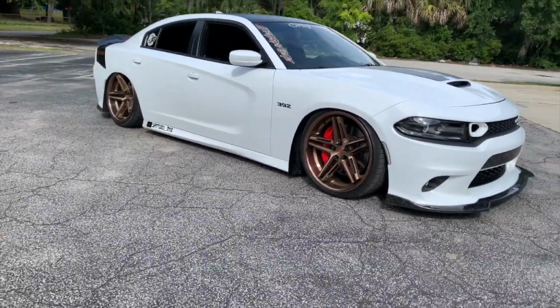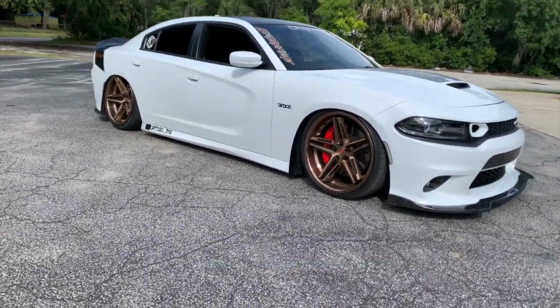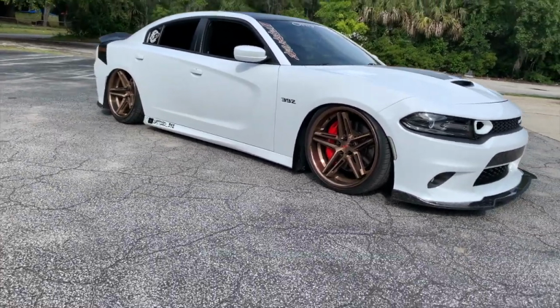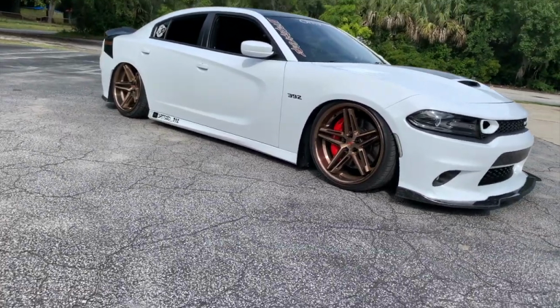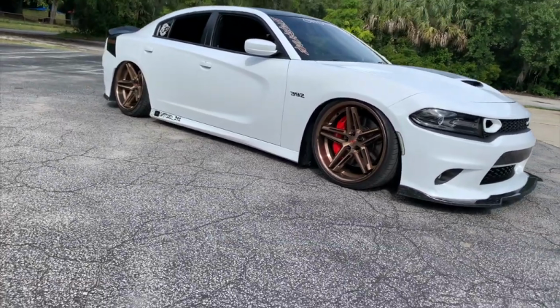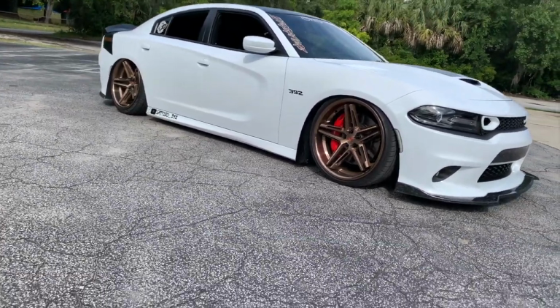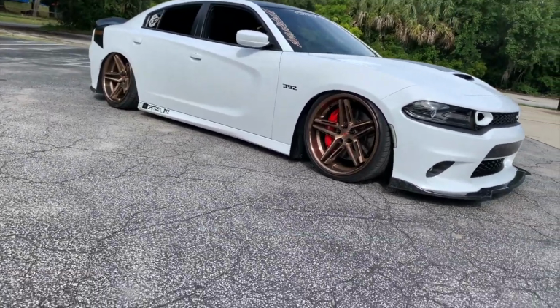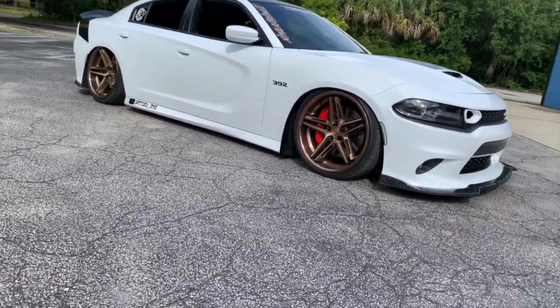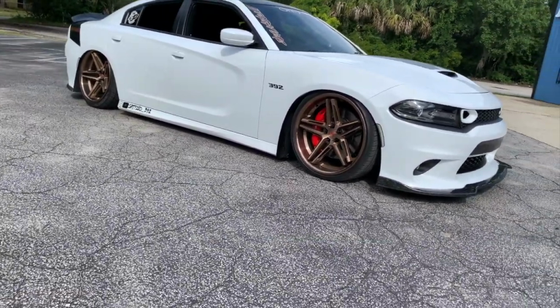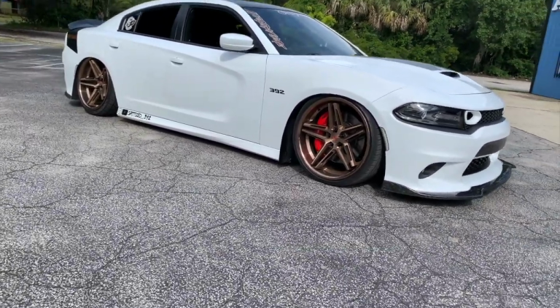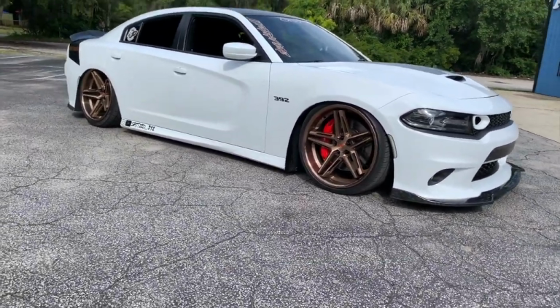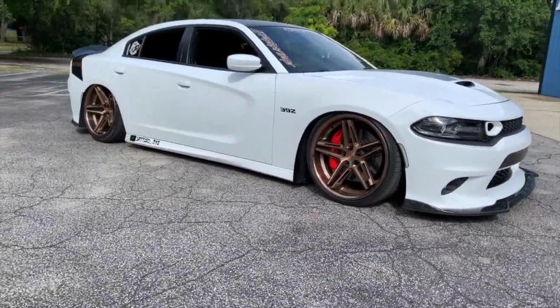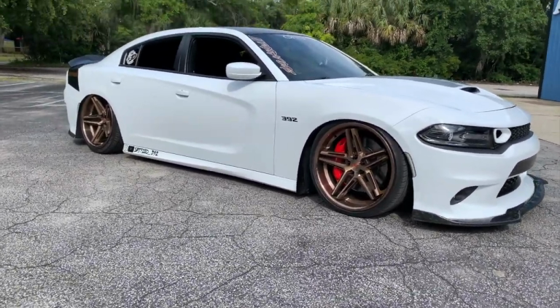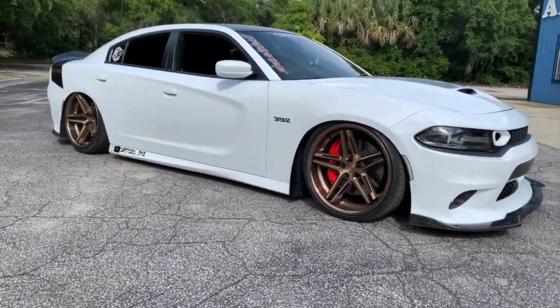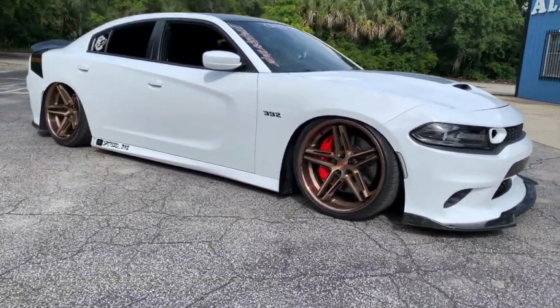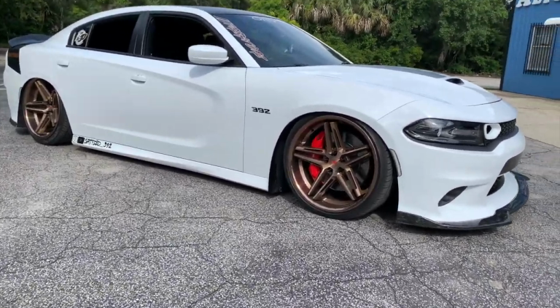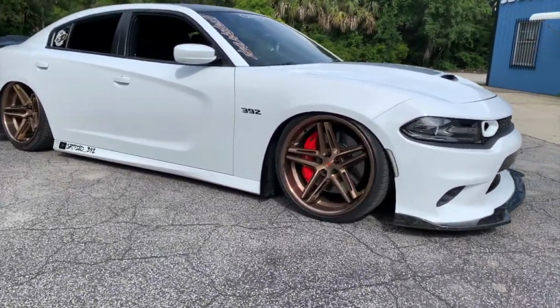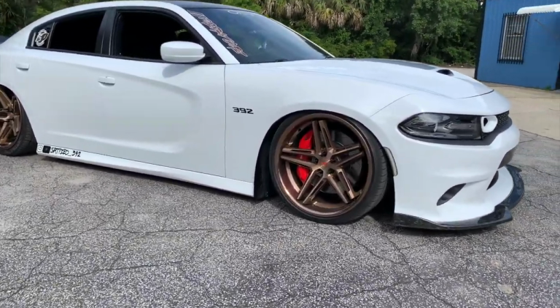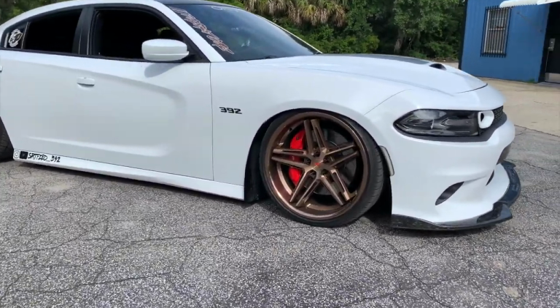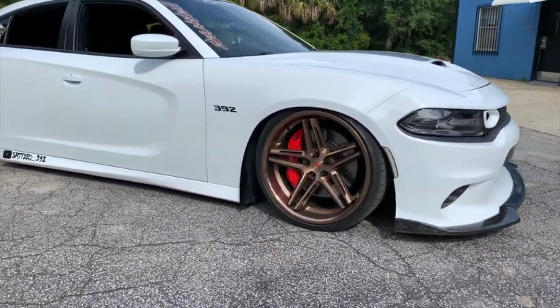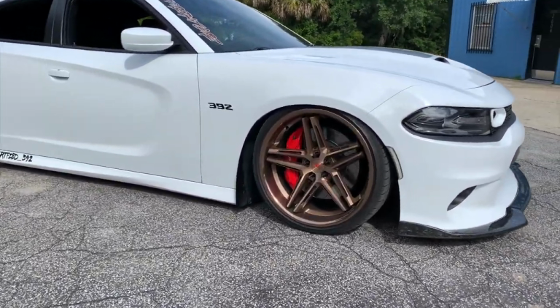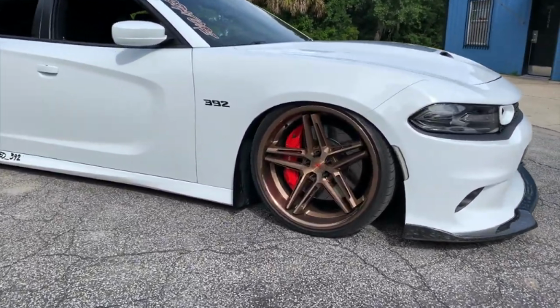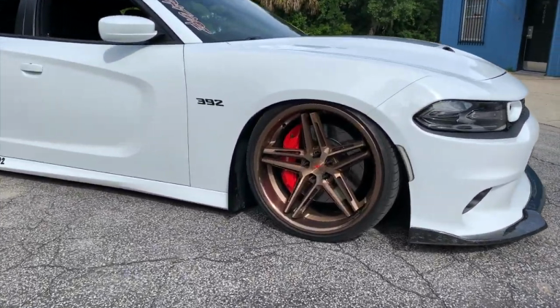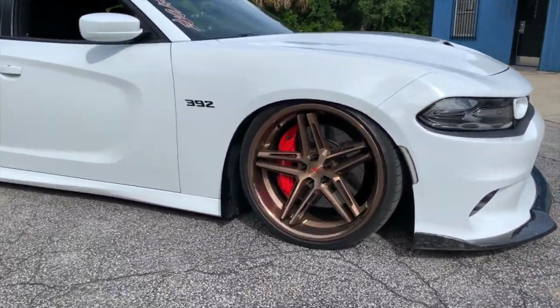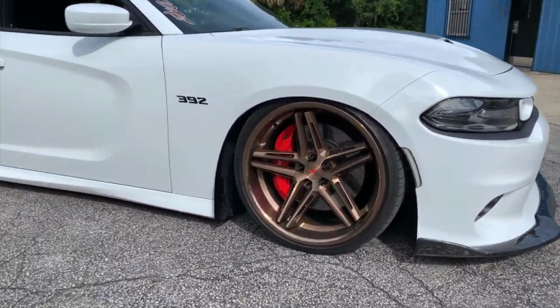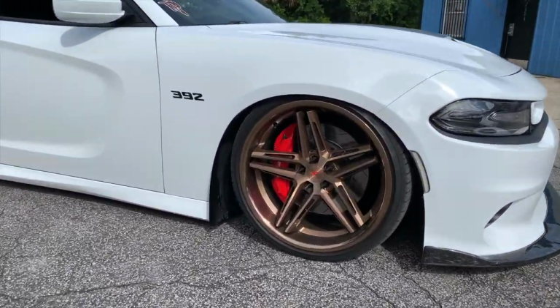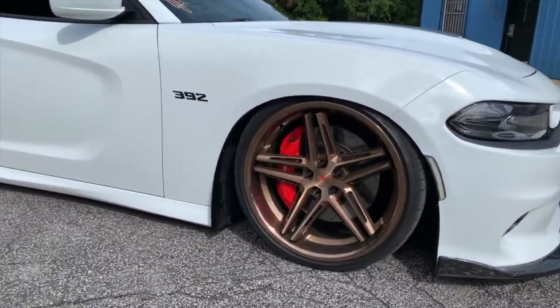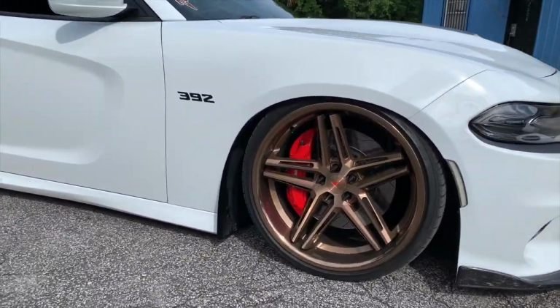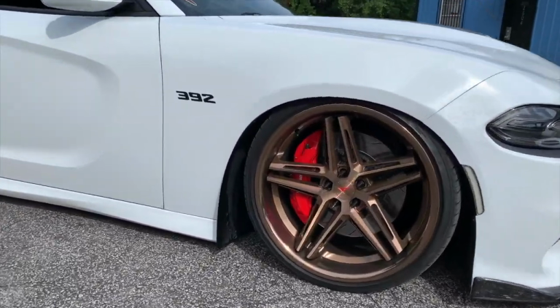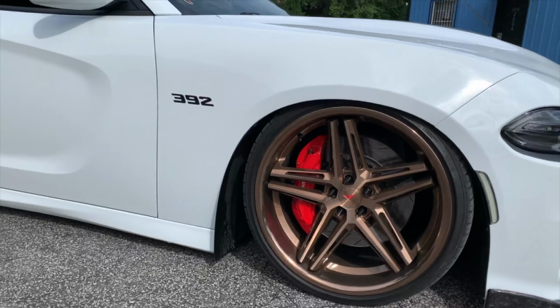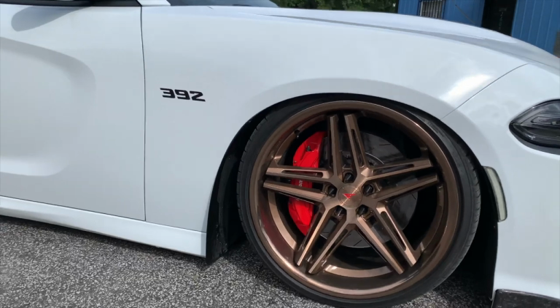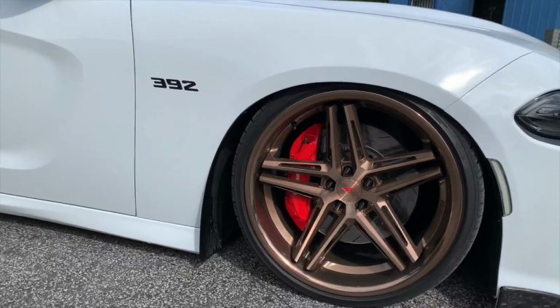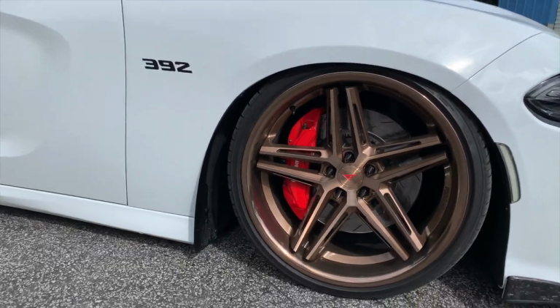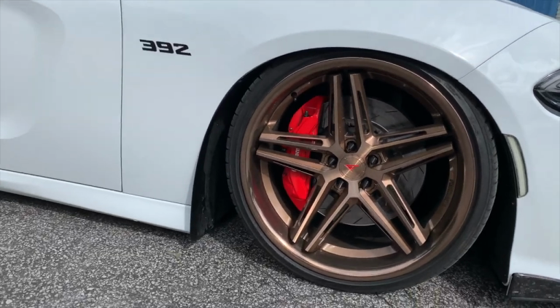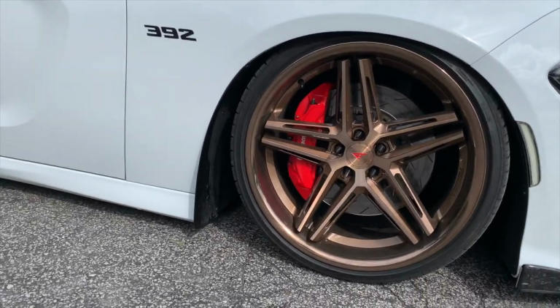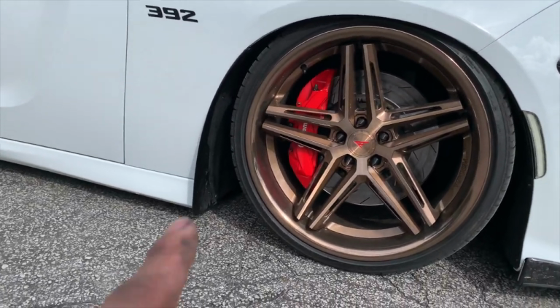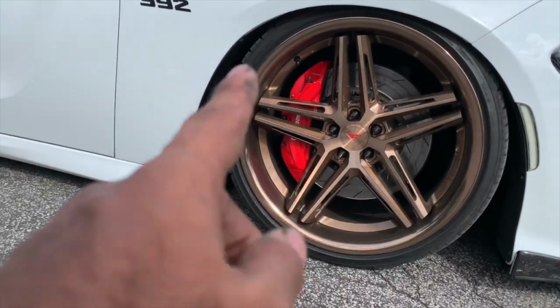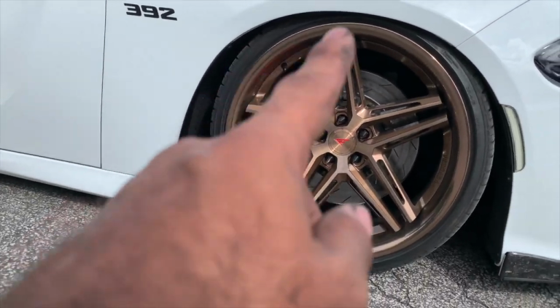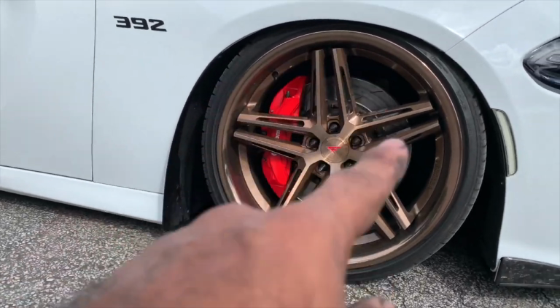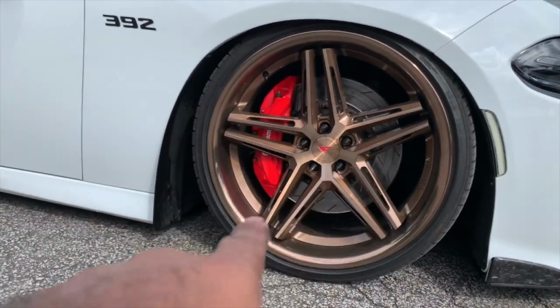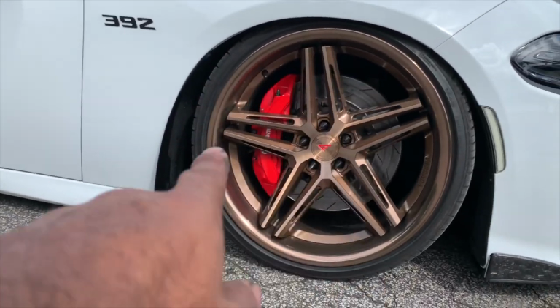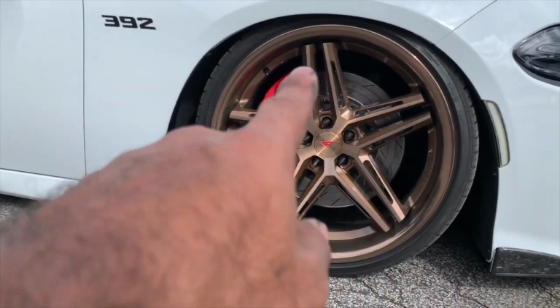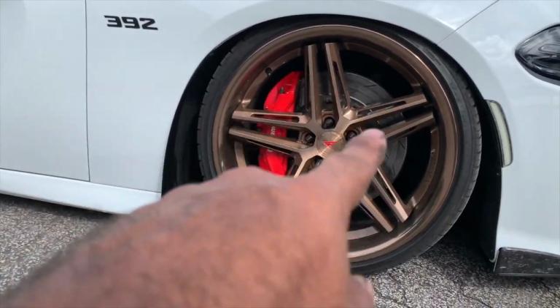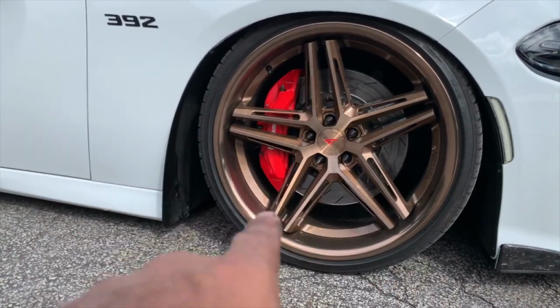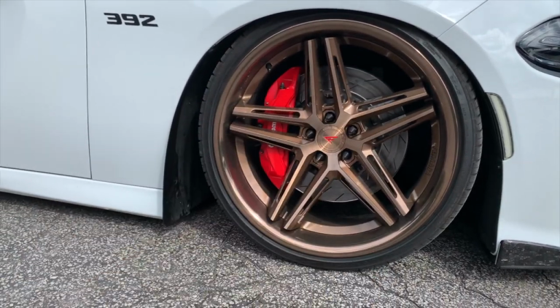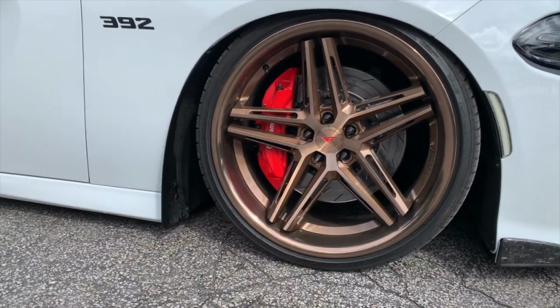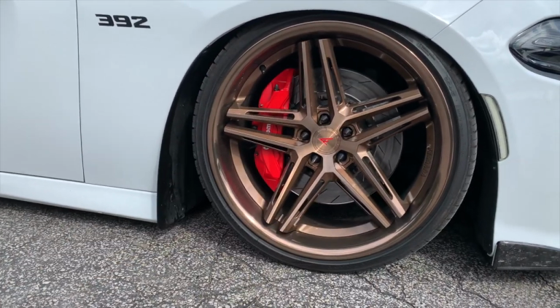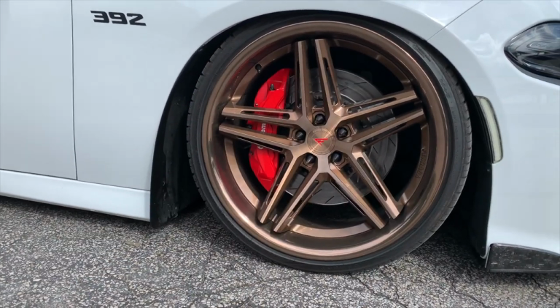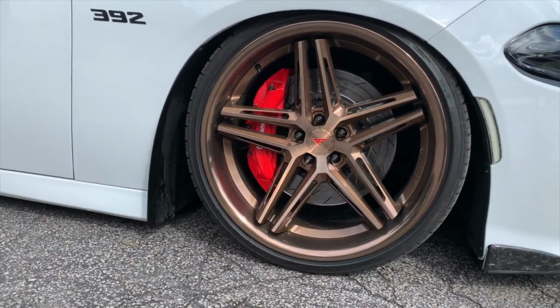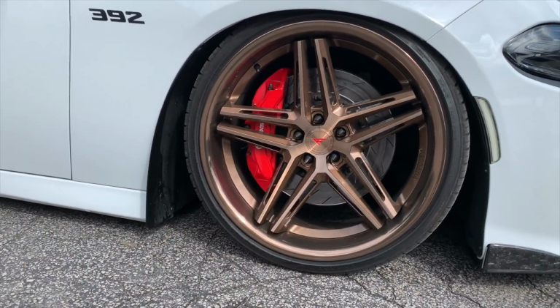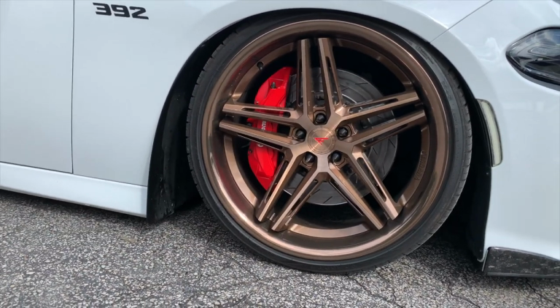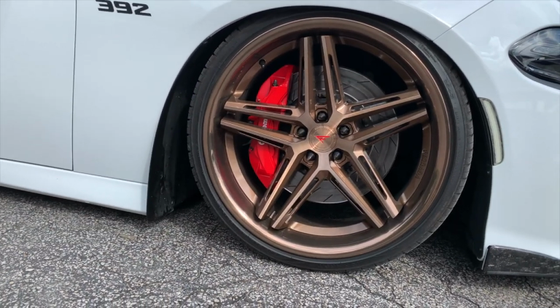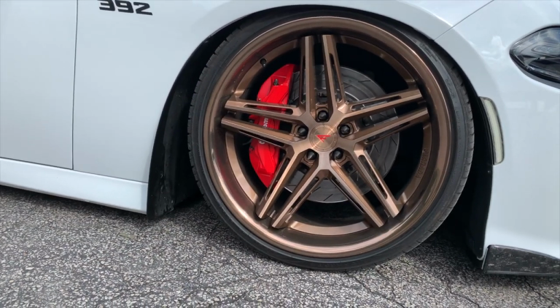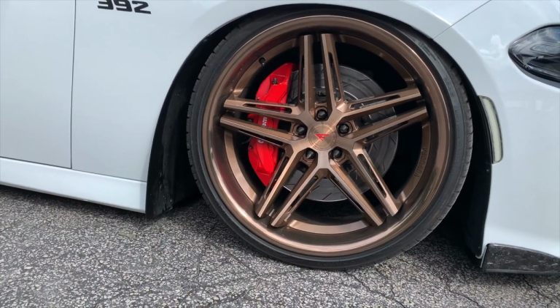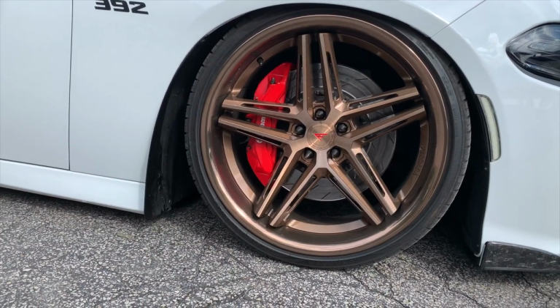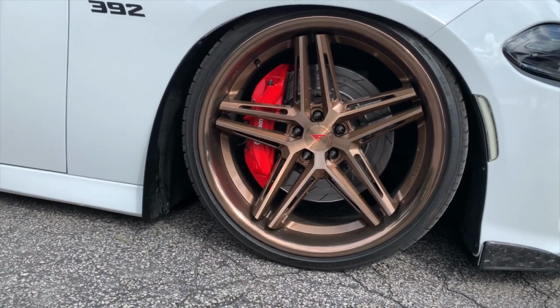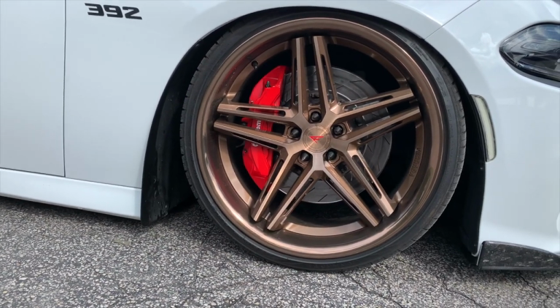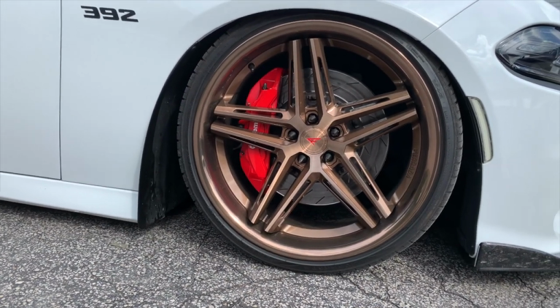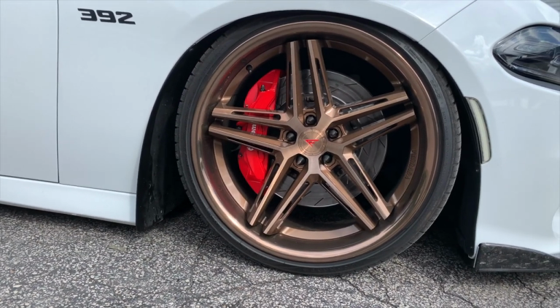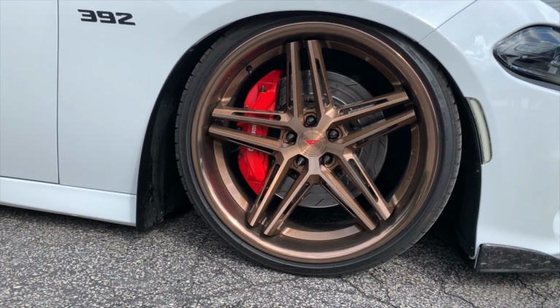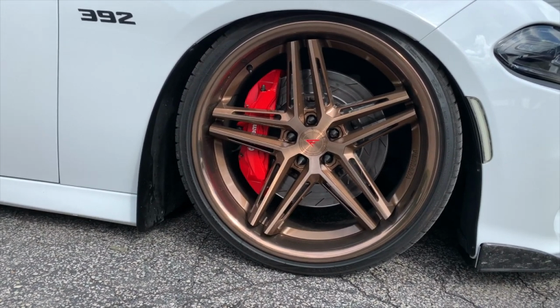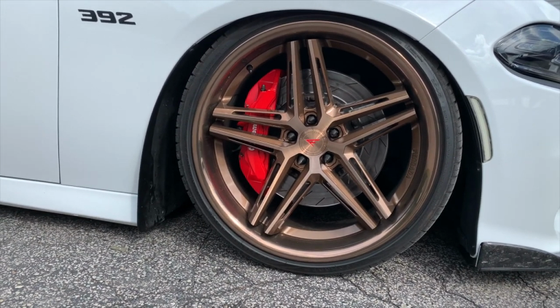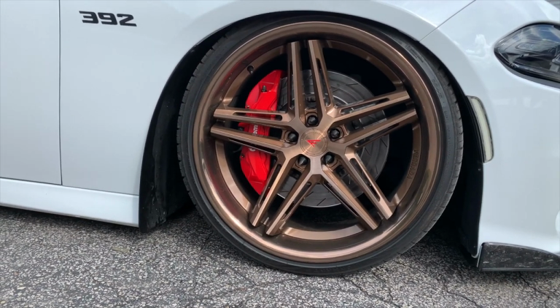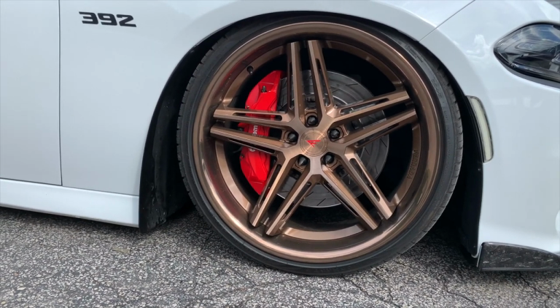I'm happy with it — it just fills out that wheel area so much more.